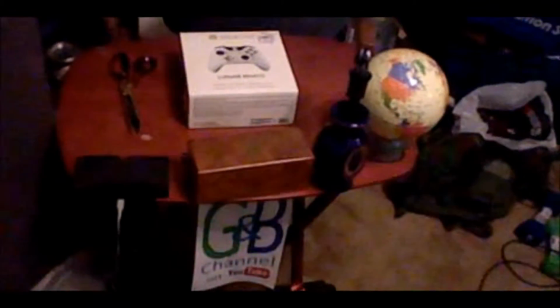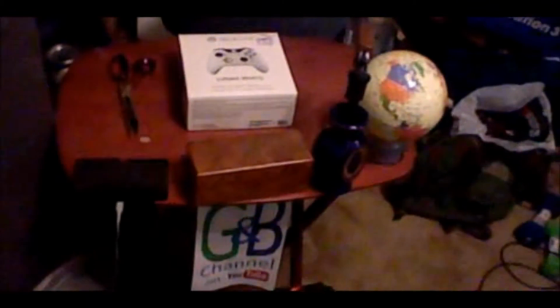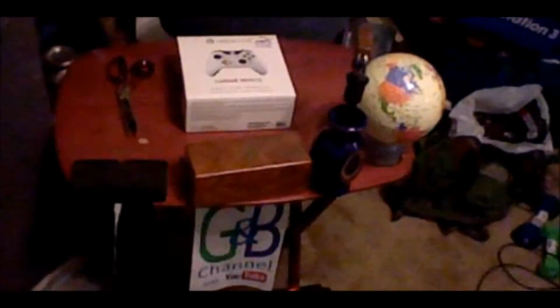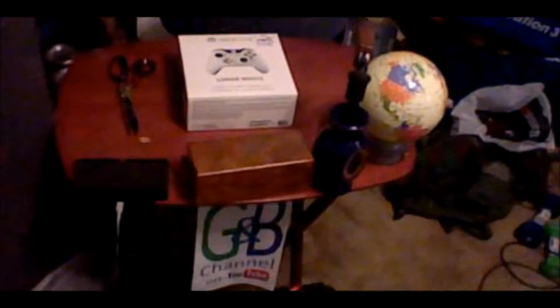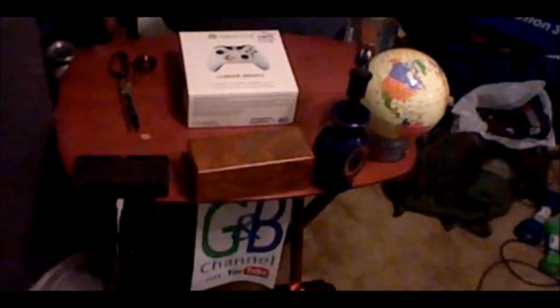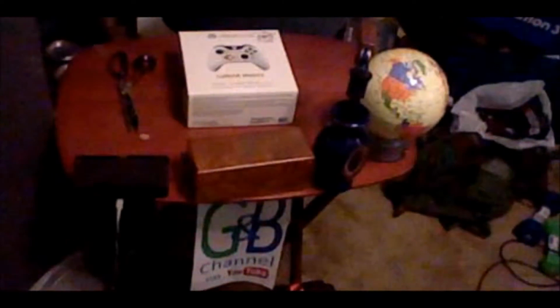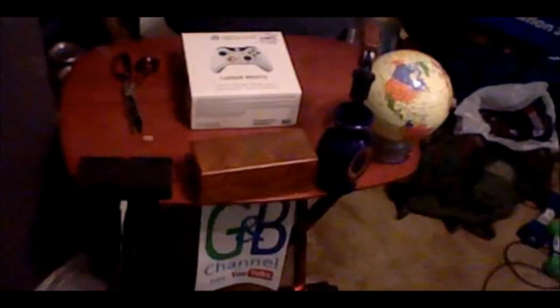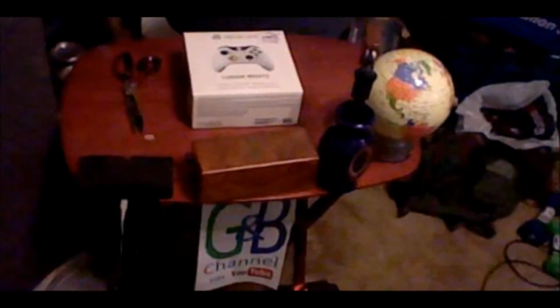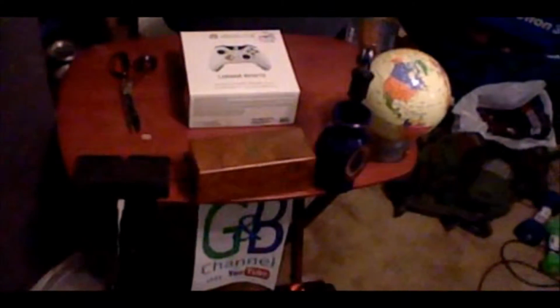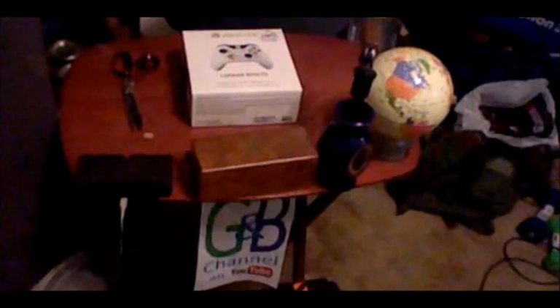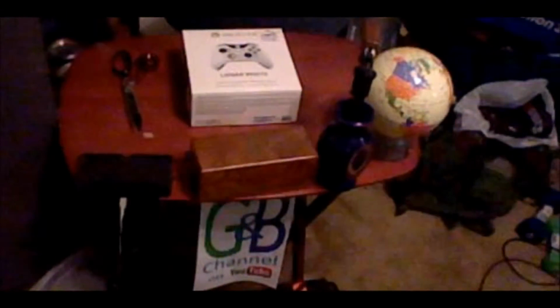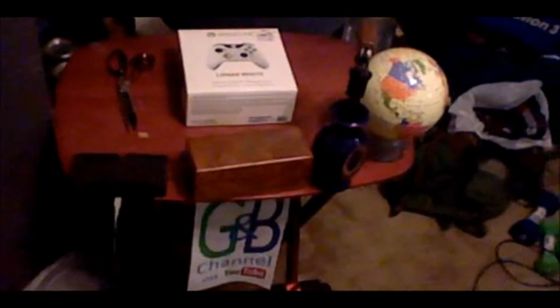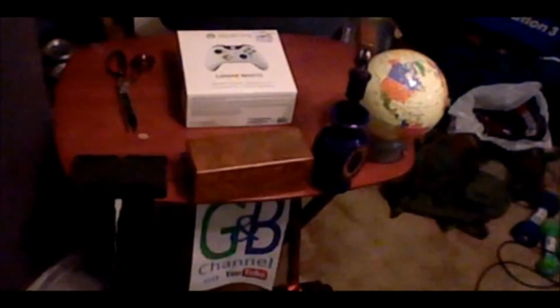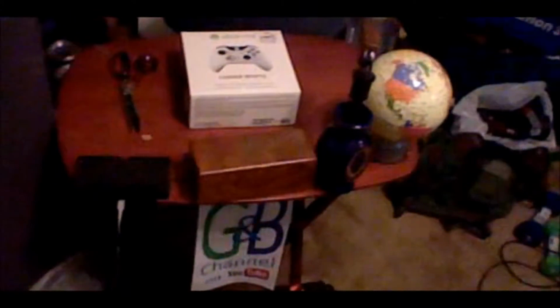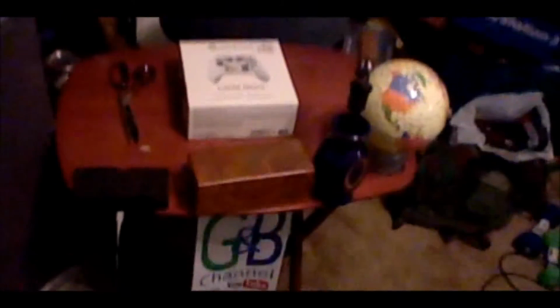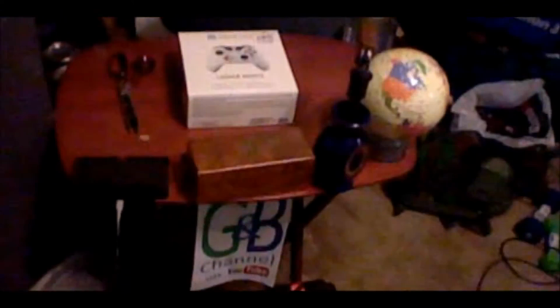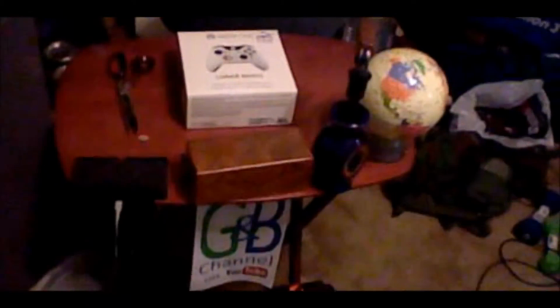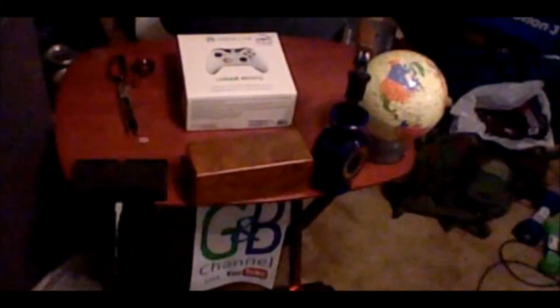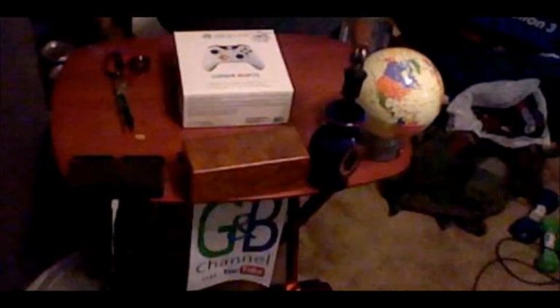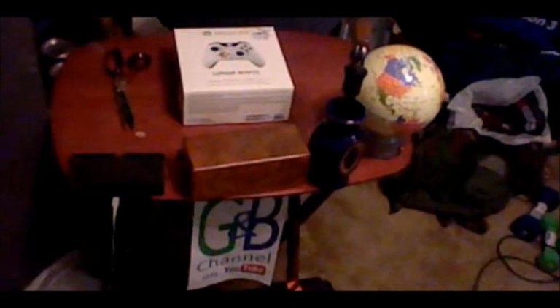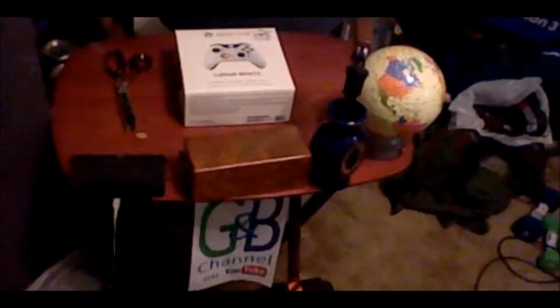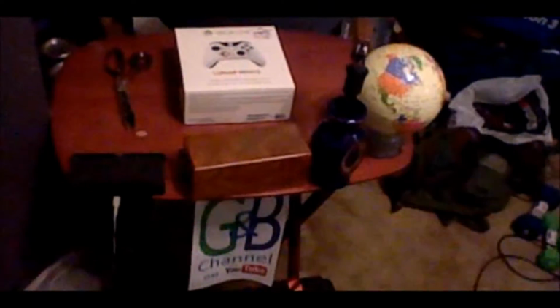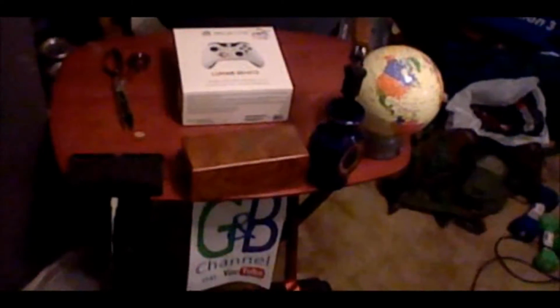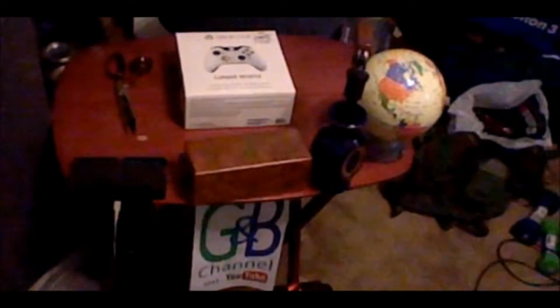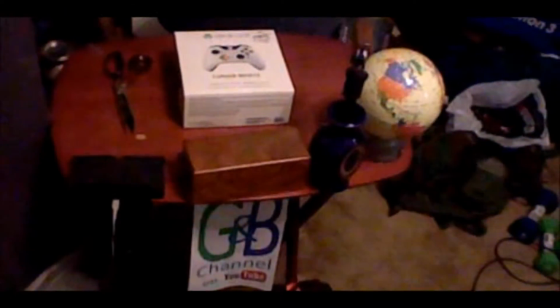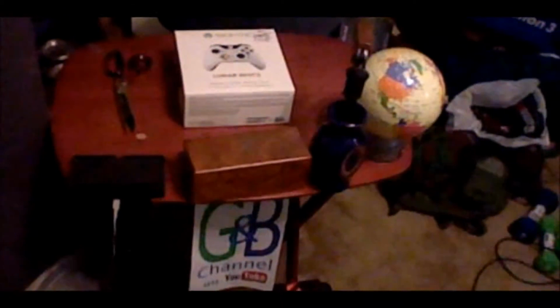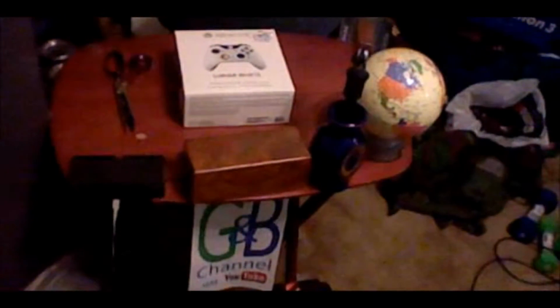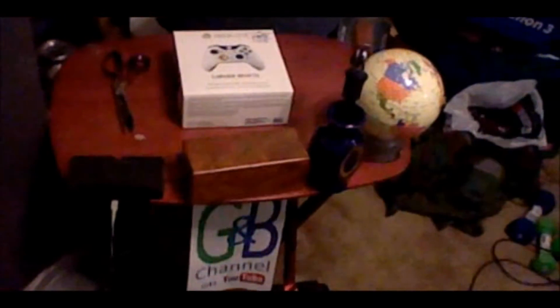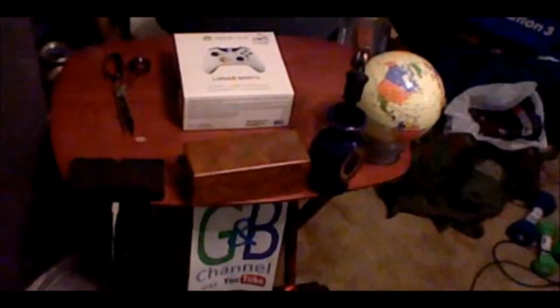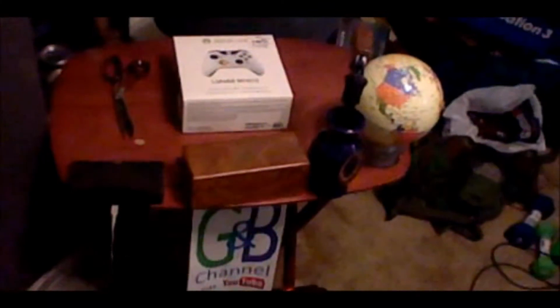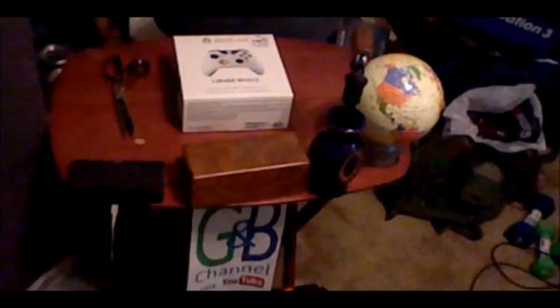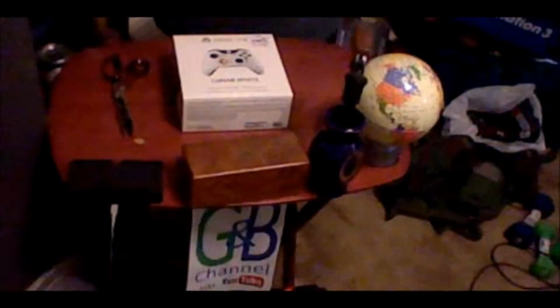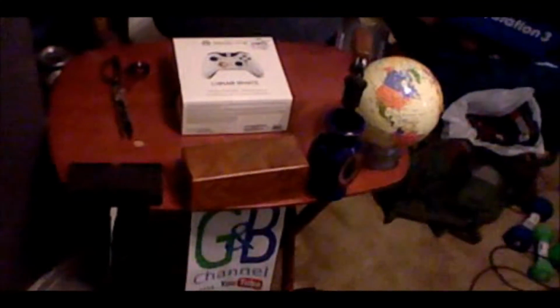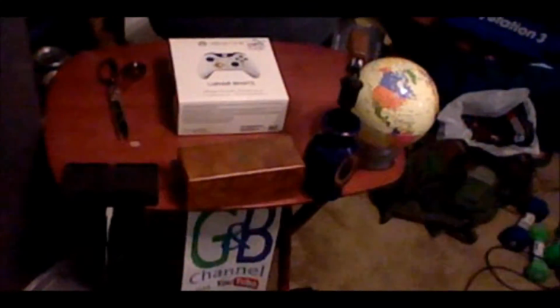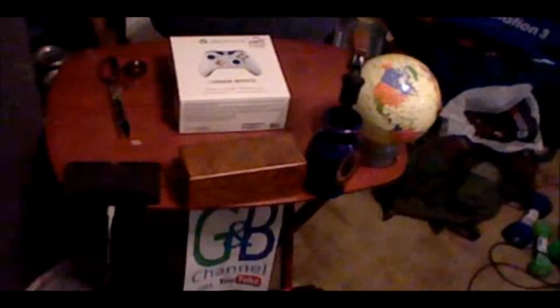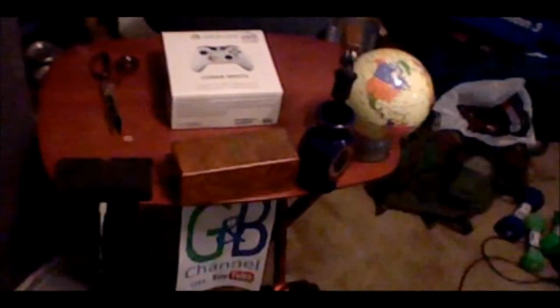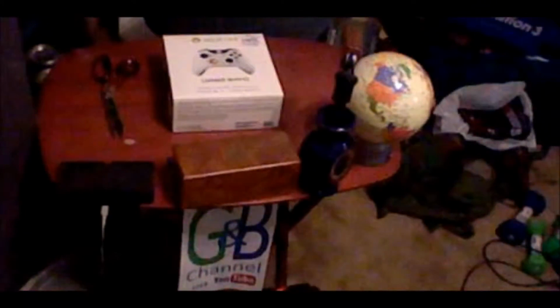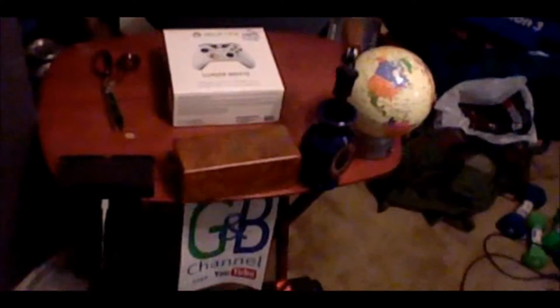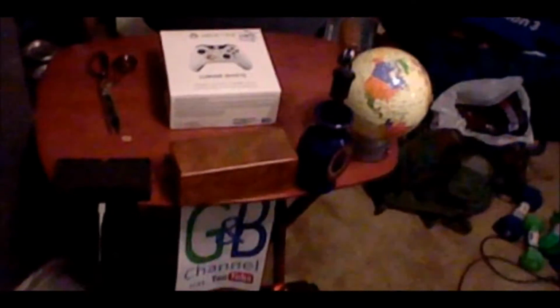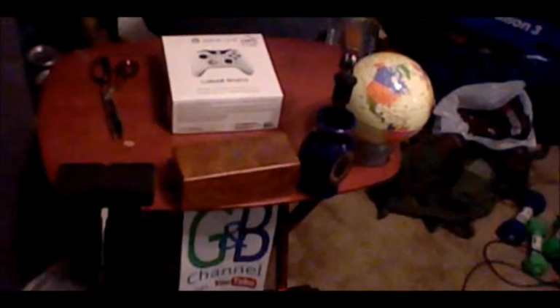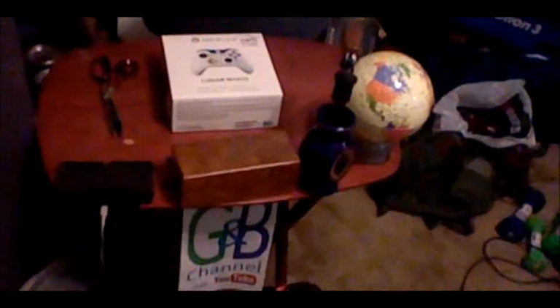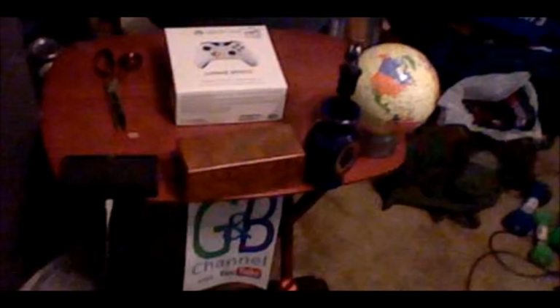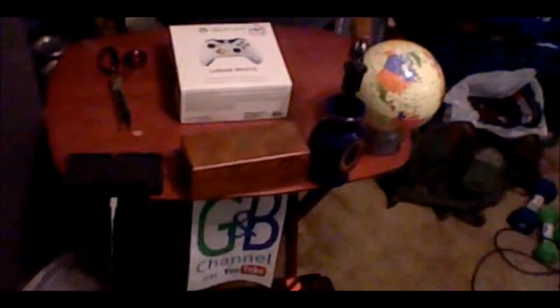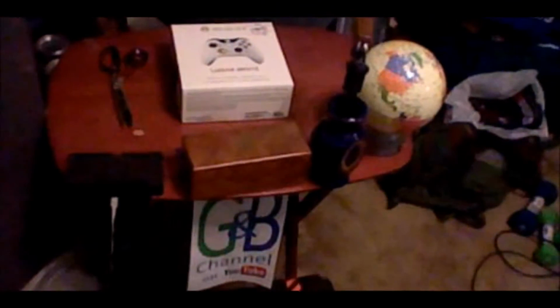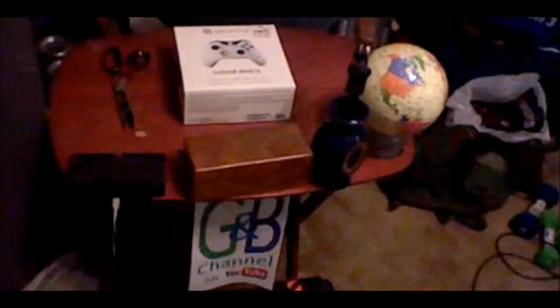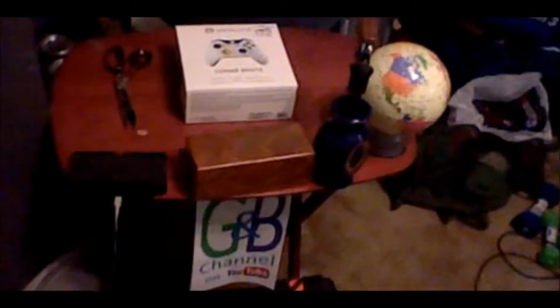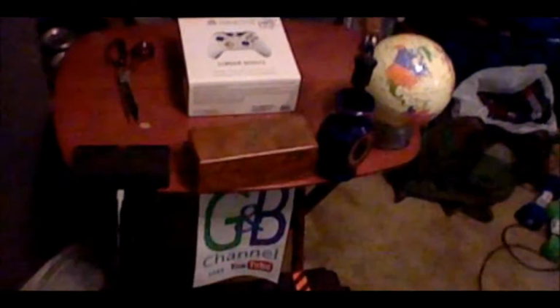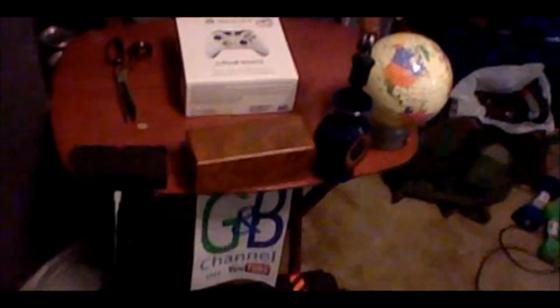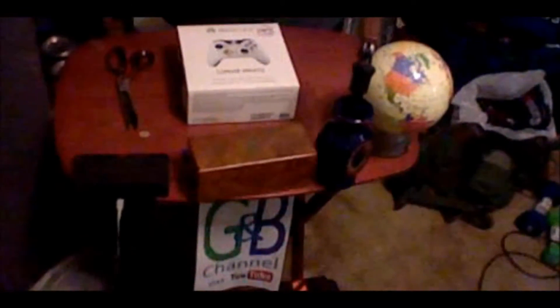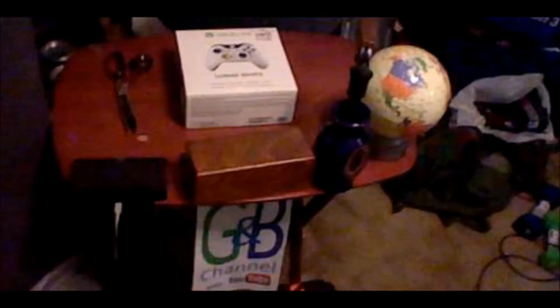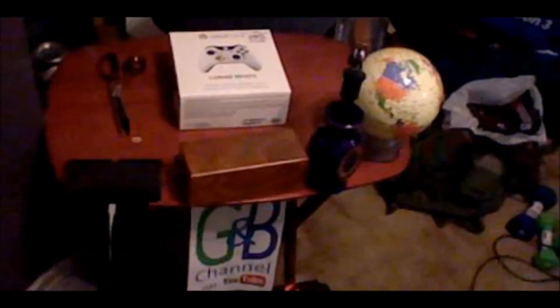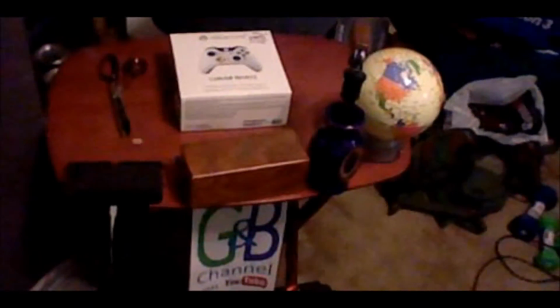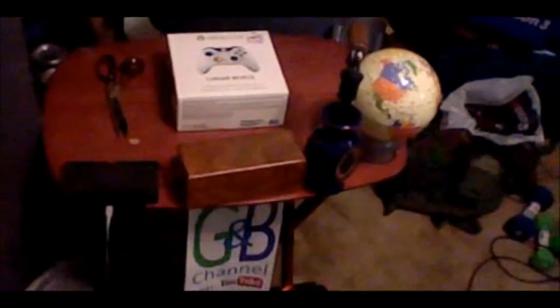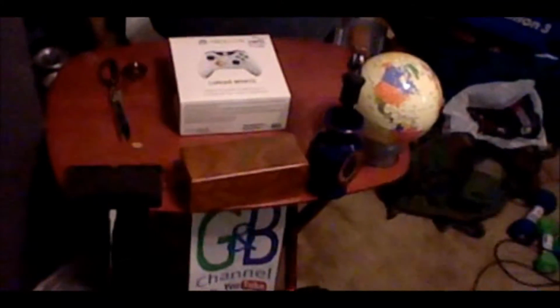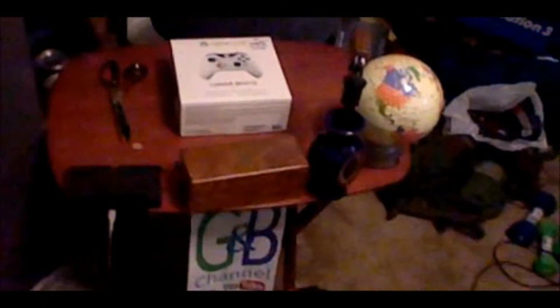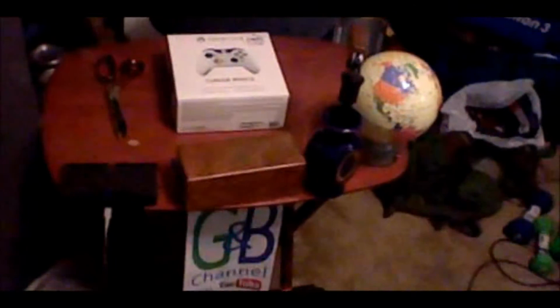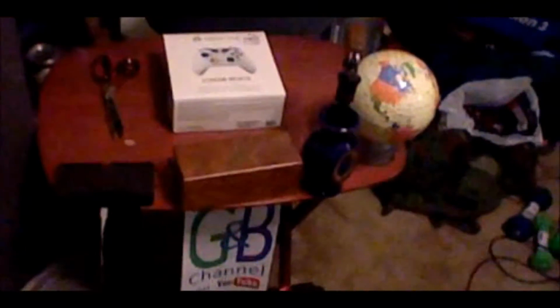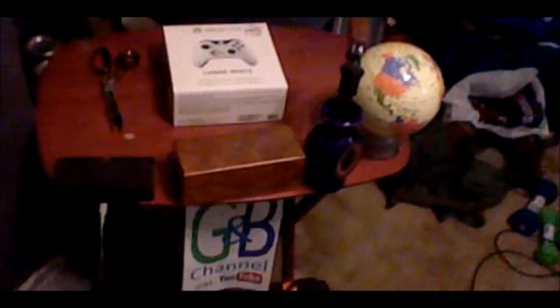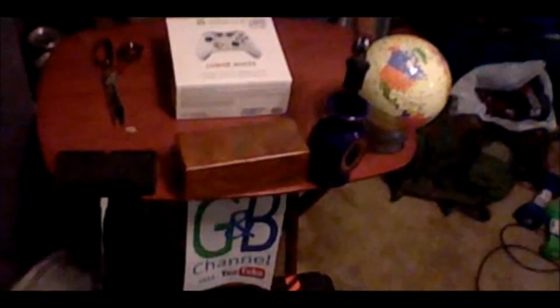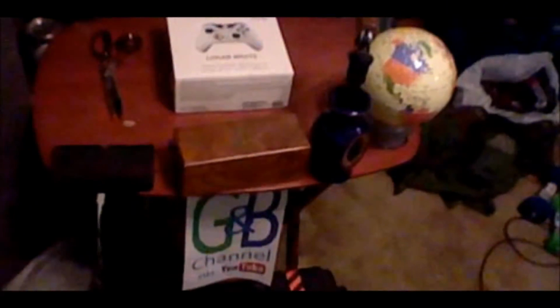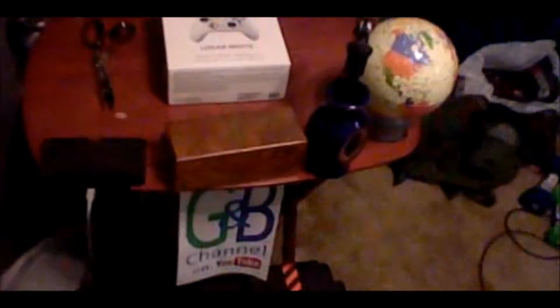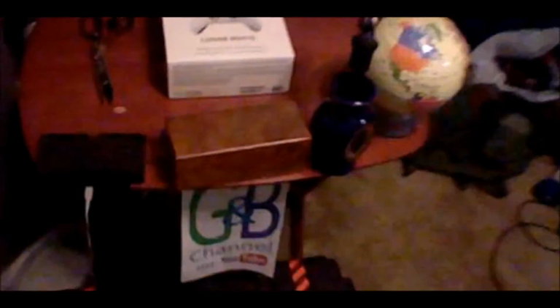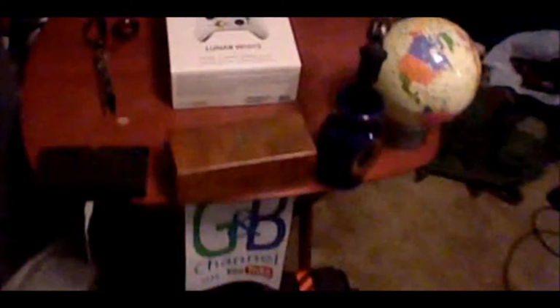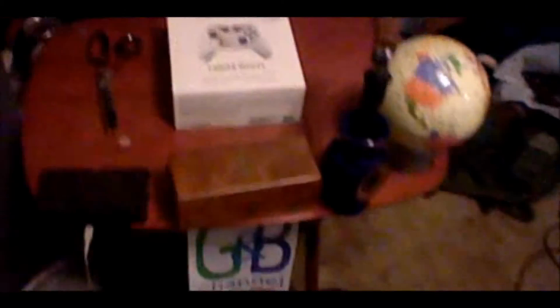Welcome to the Earthtron Unboxes GameStop Limited Edition Lunar White Xbox One Controller.